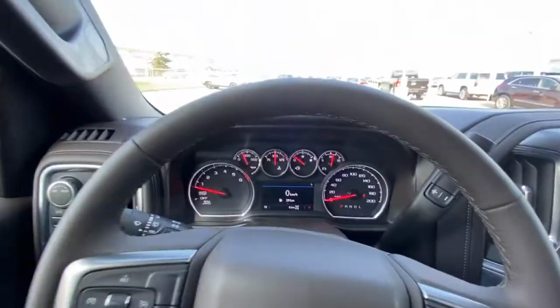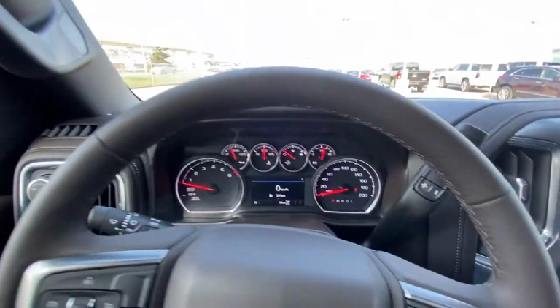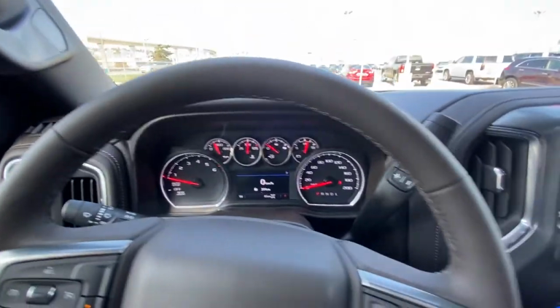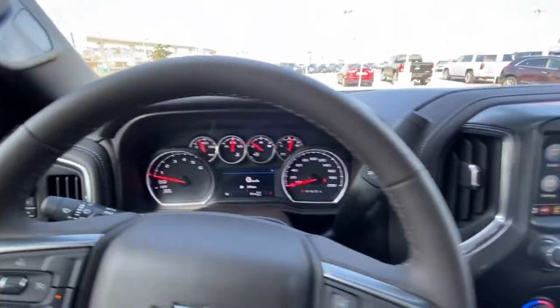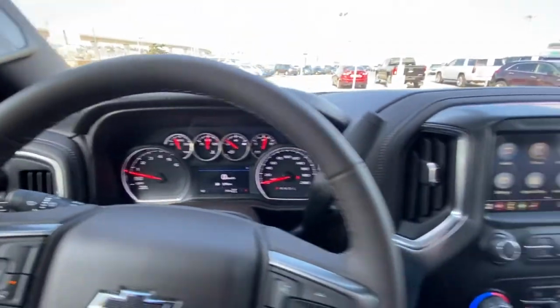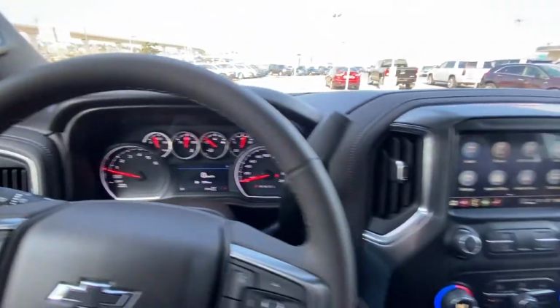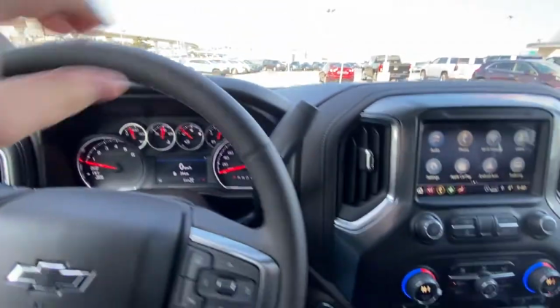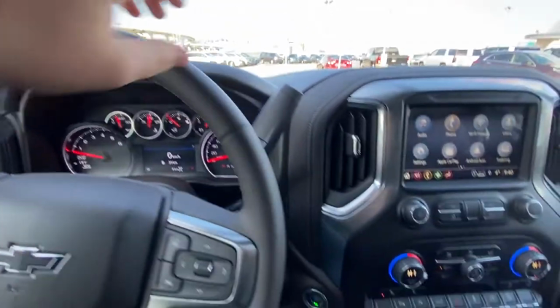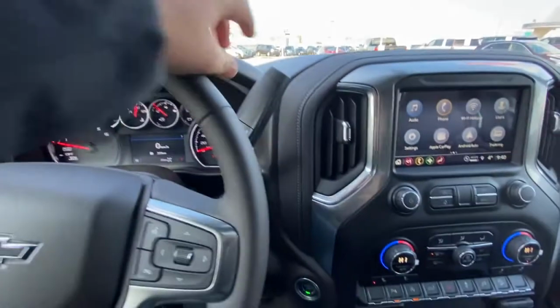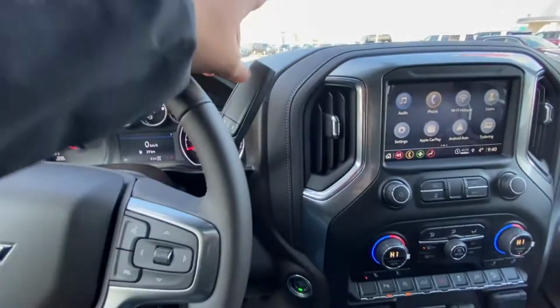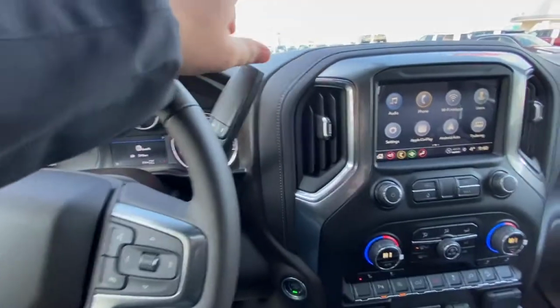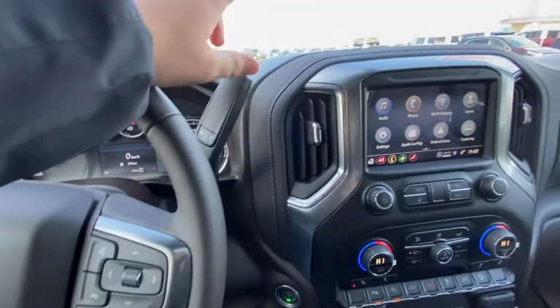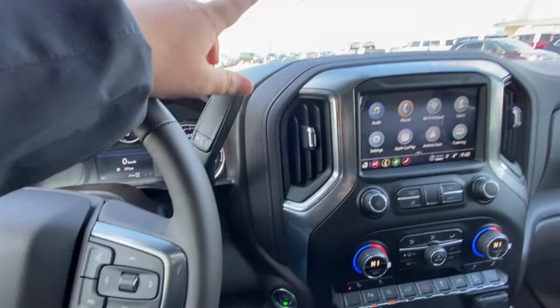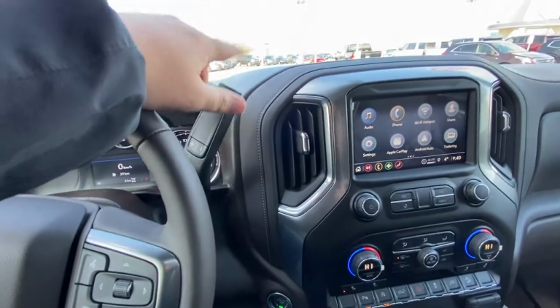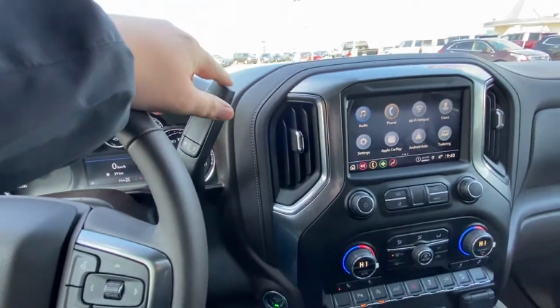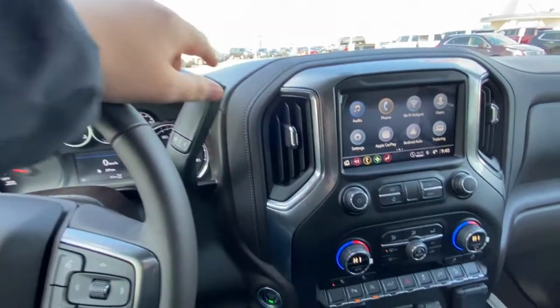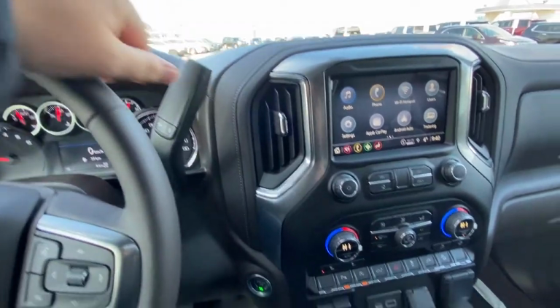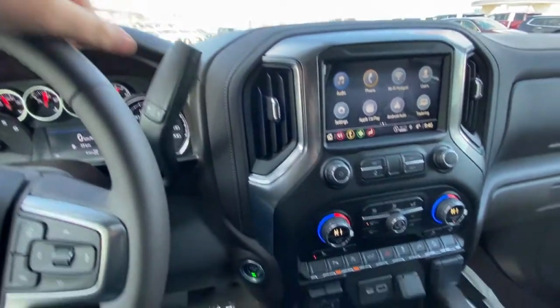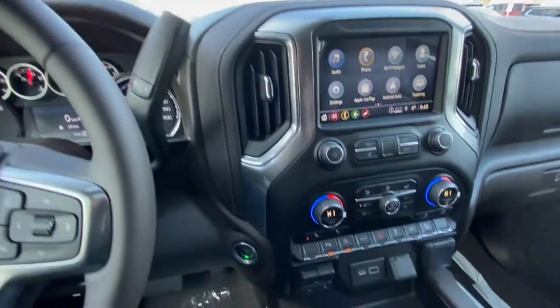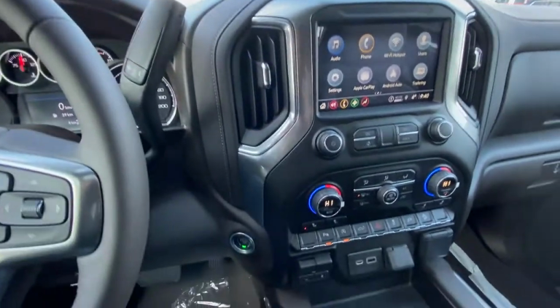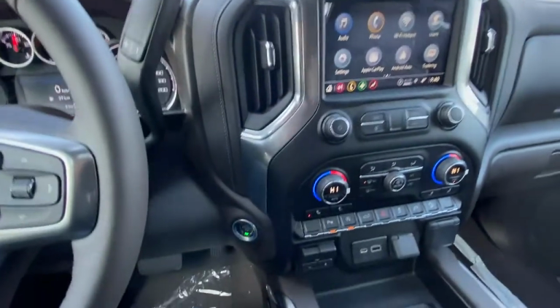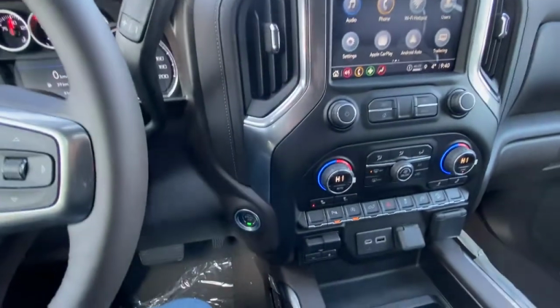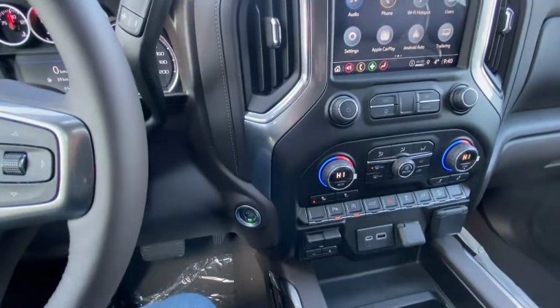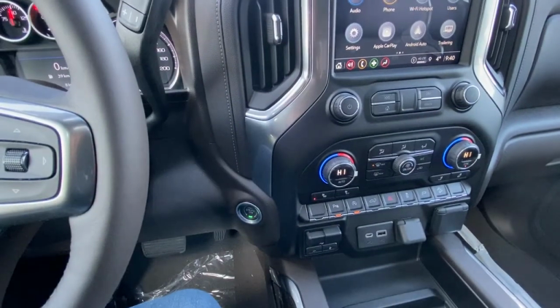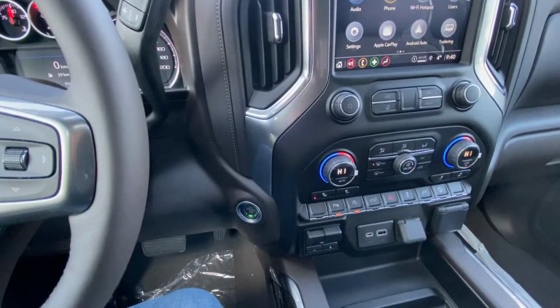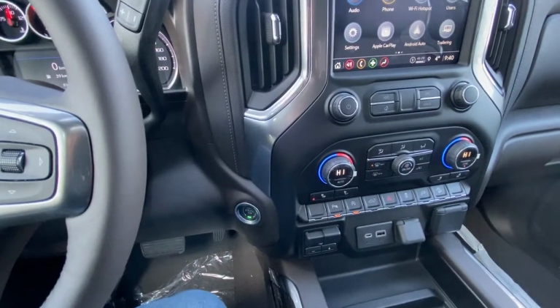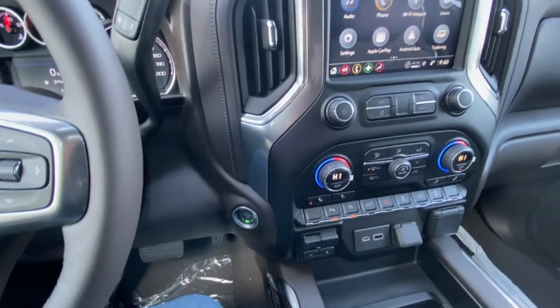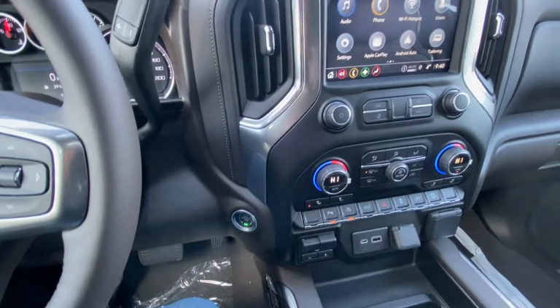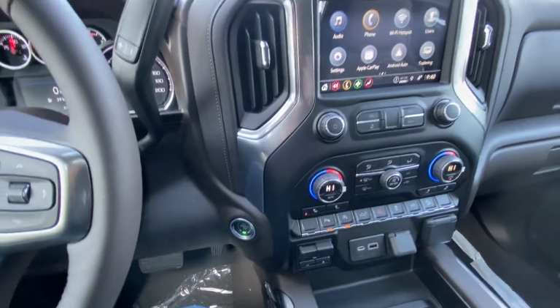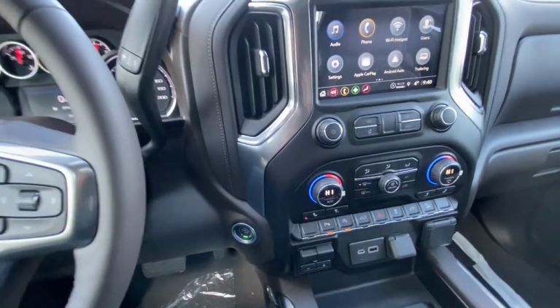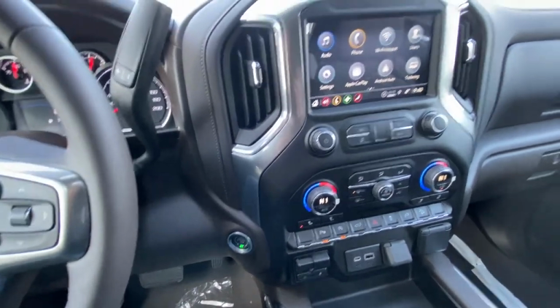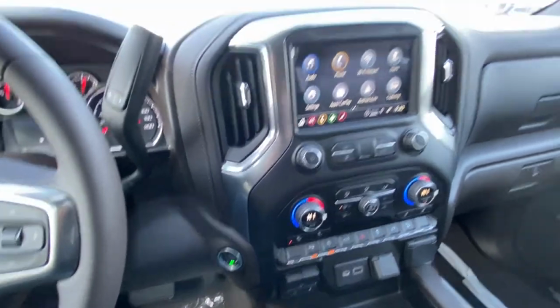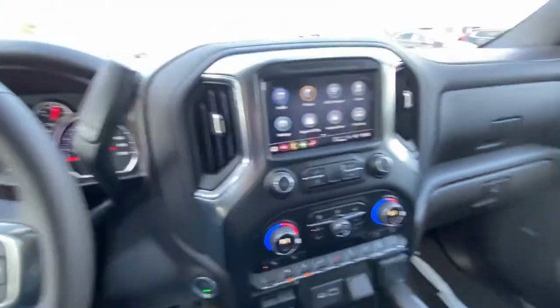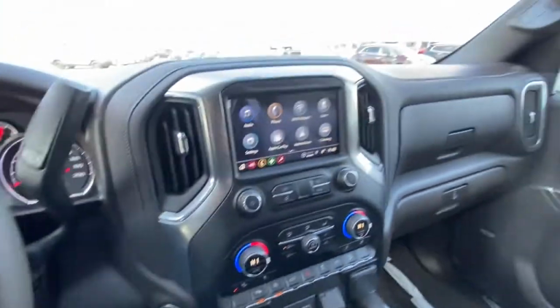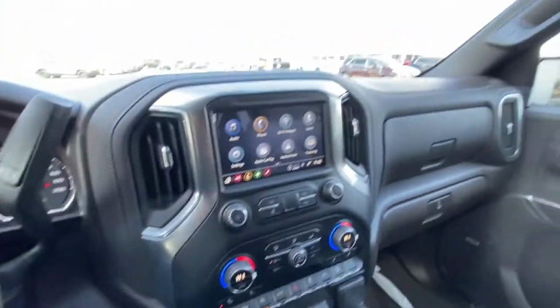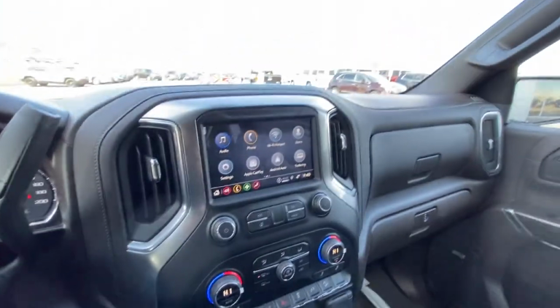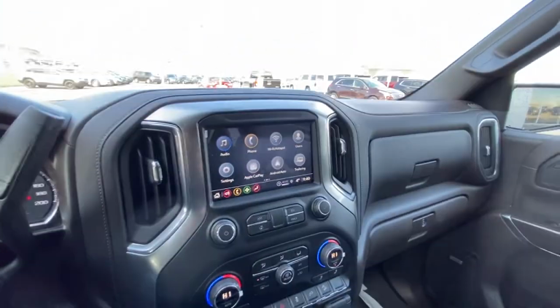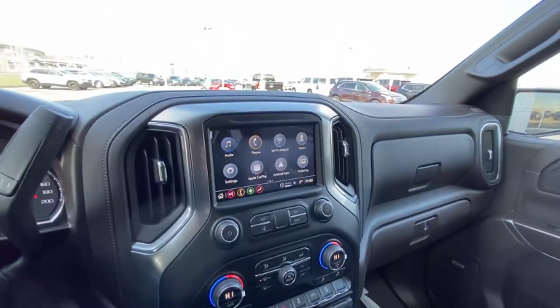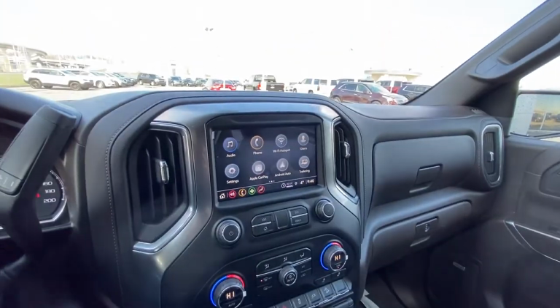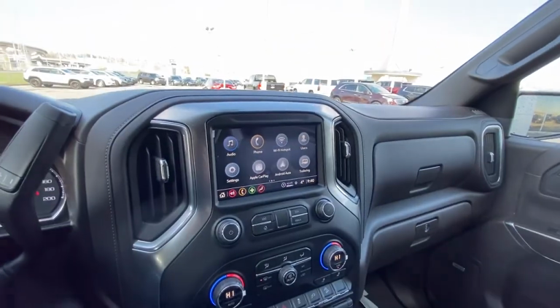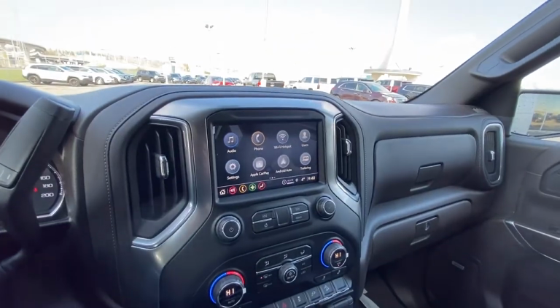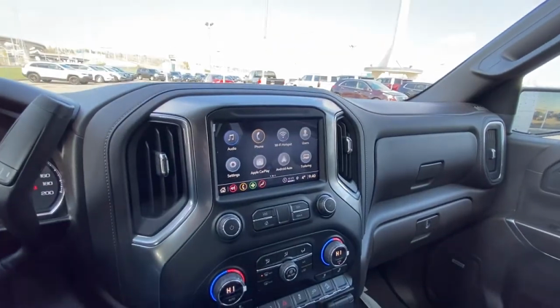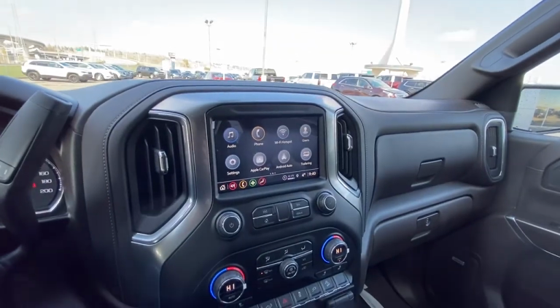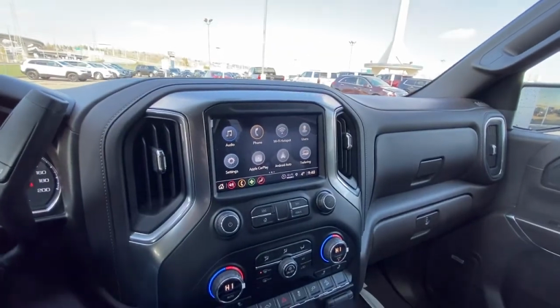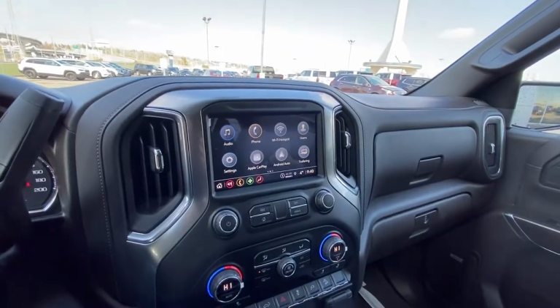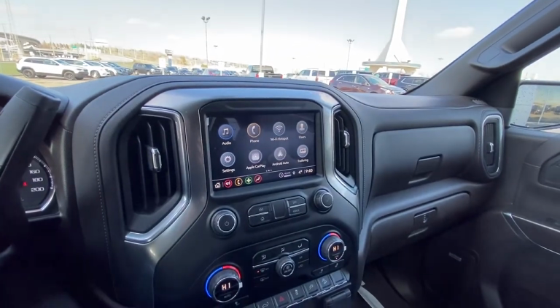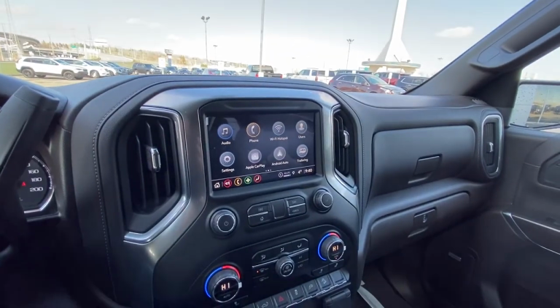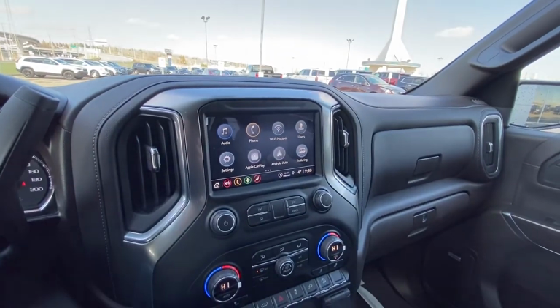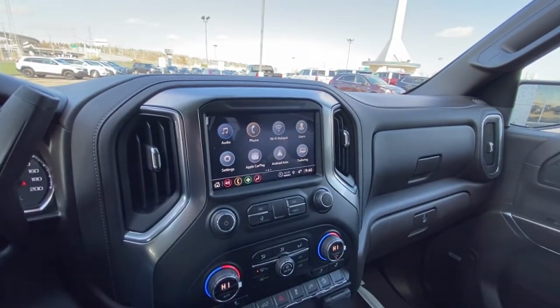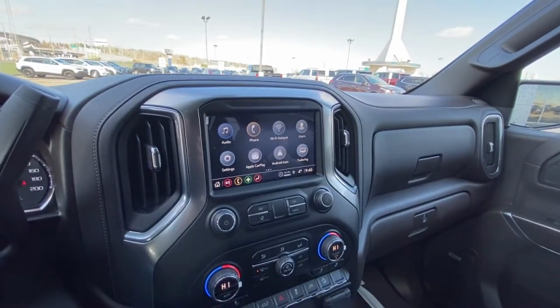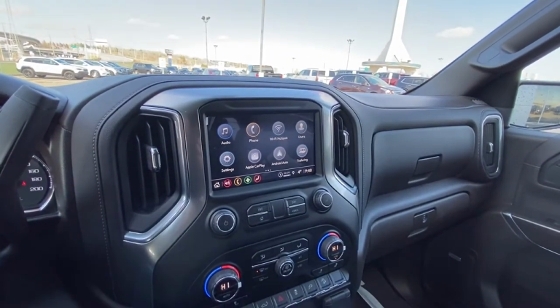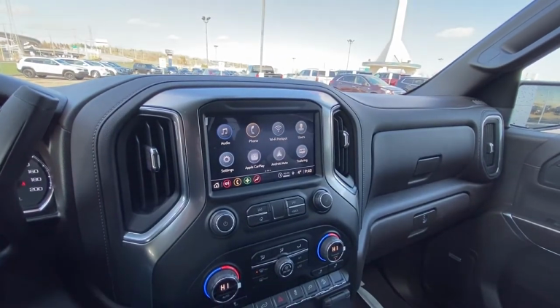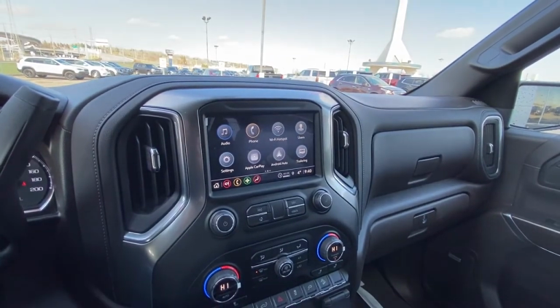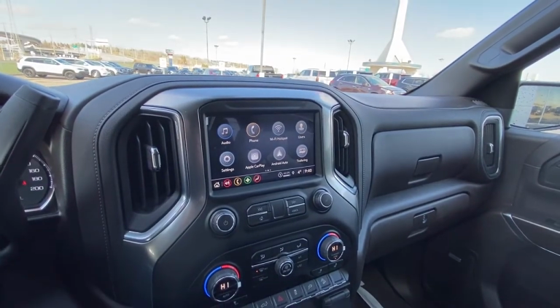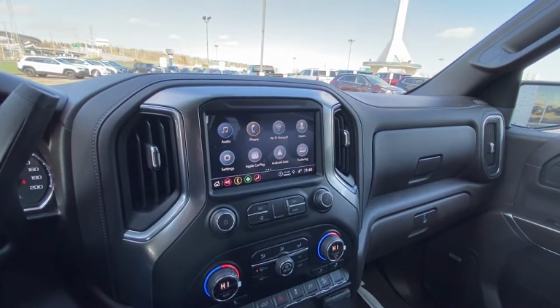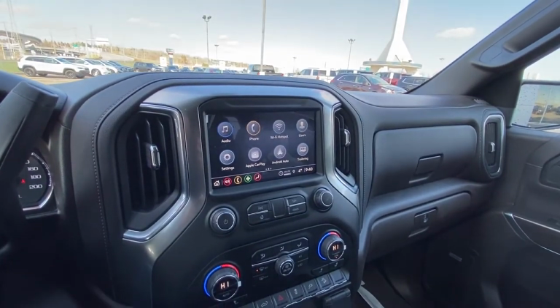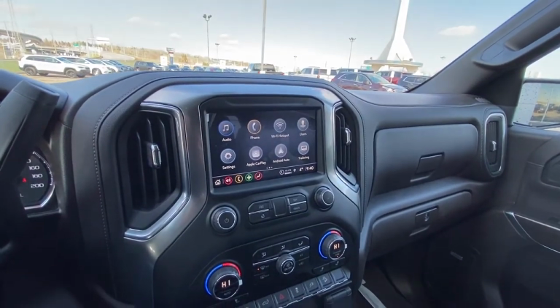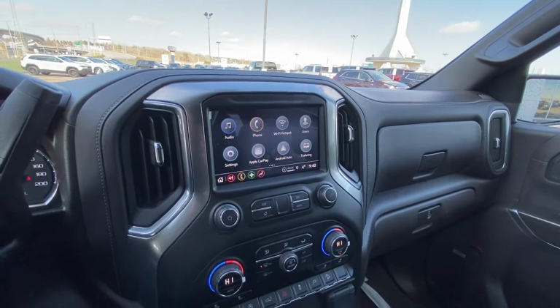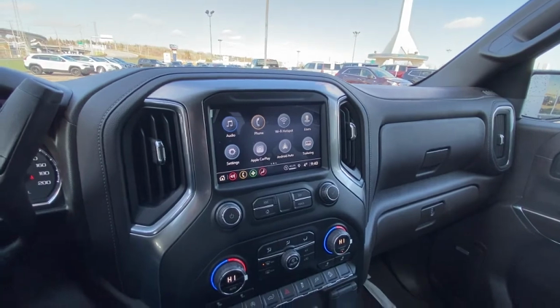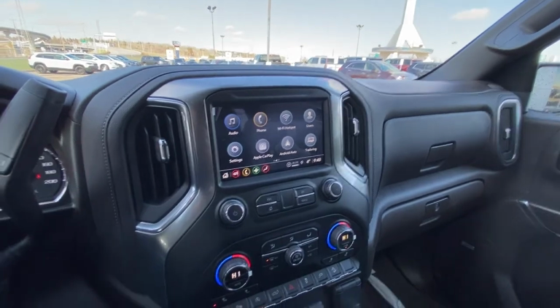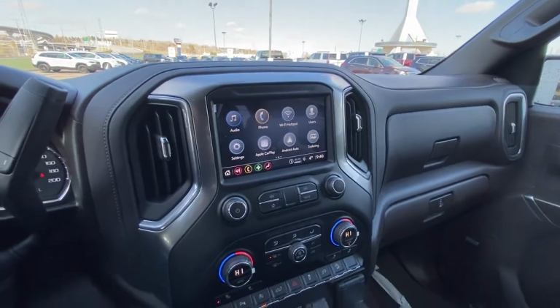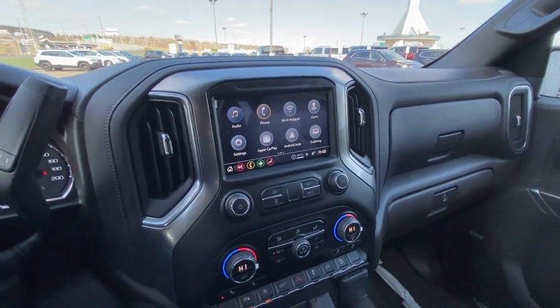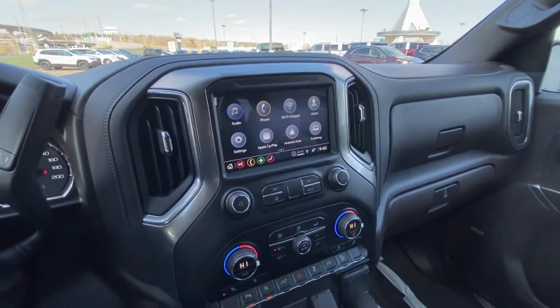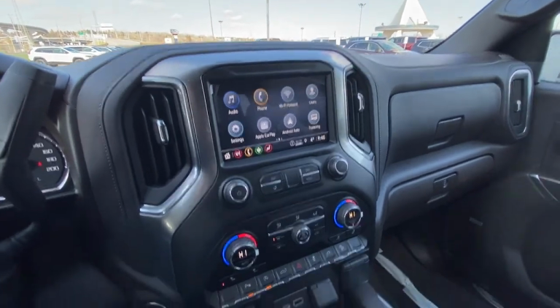Only 8 kilometers — brand new. Column shifter with push button ignition, and we do have a nice large 8-inch touch screen with Apple CarPlay and Android Auto.